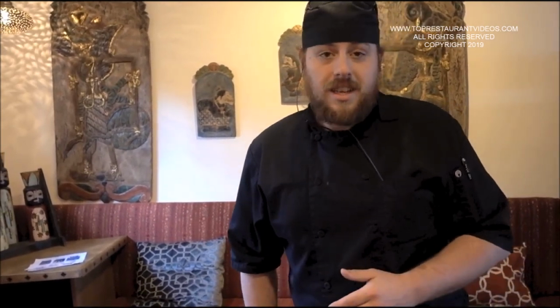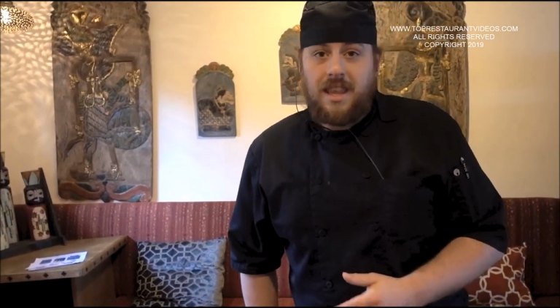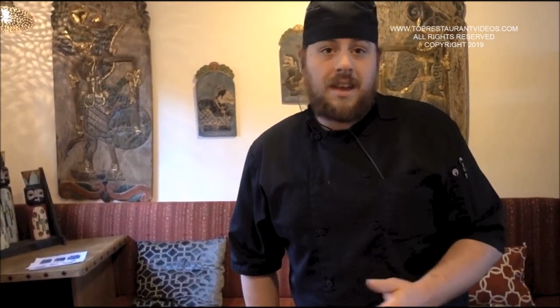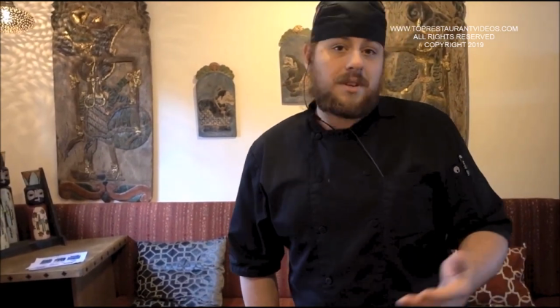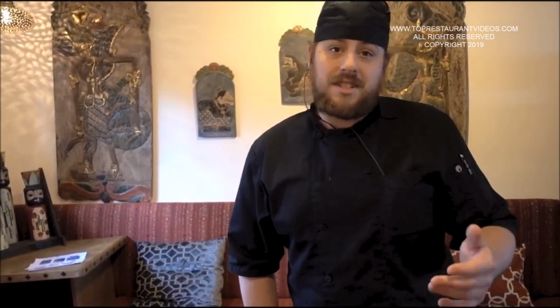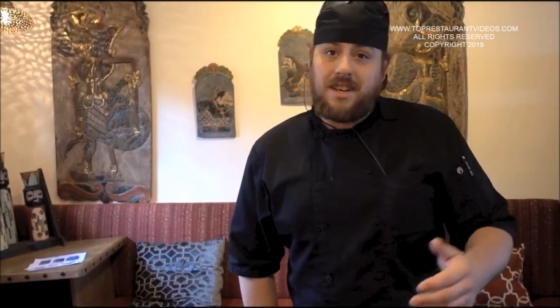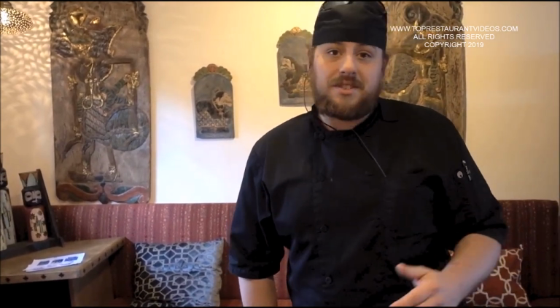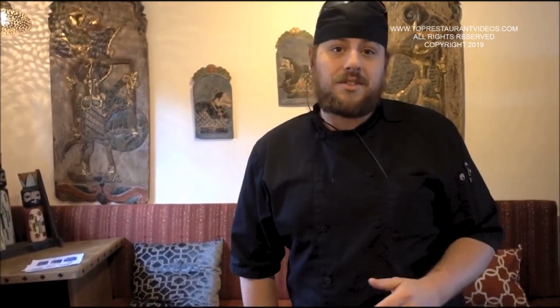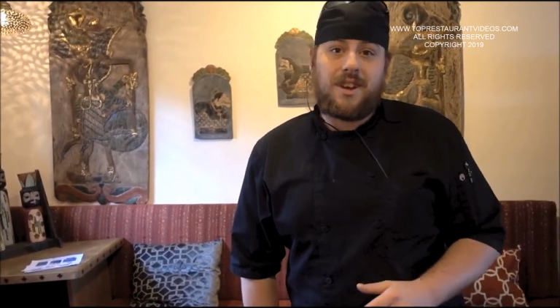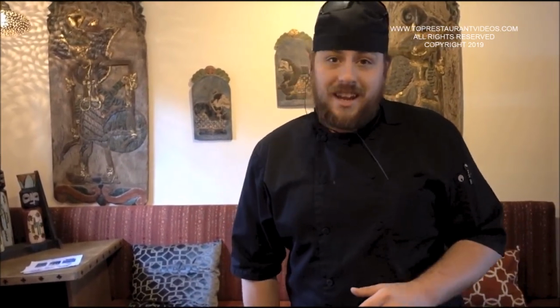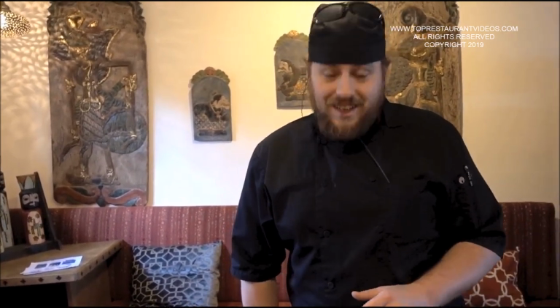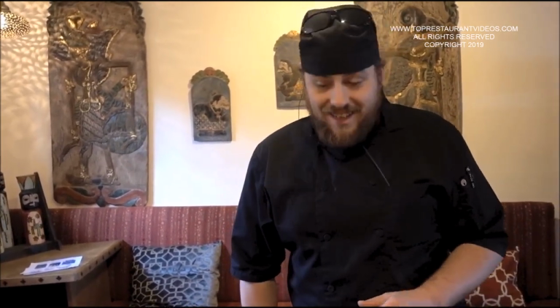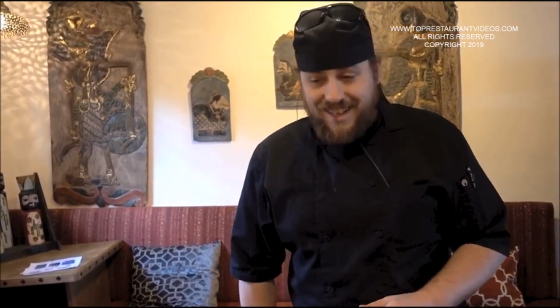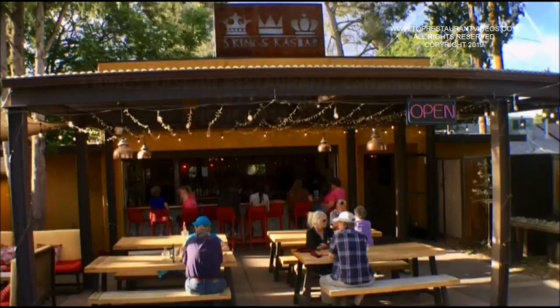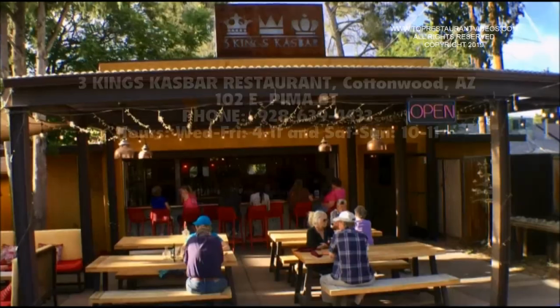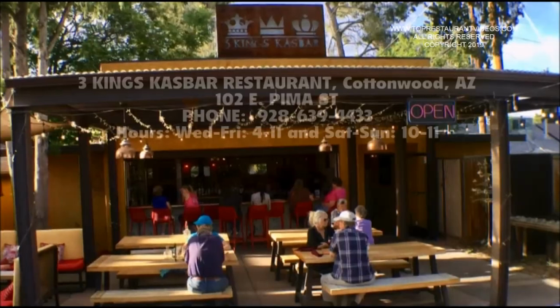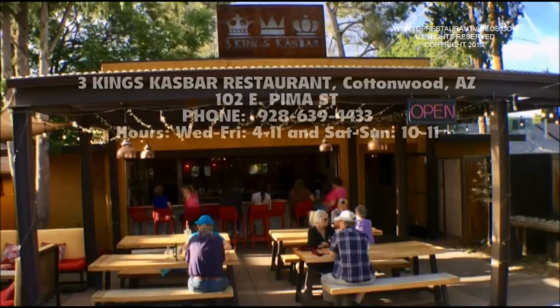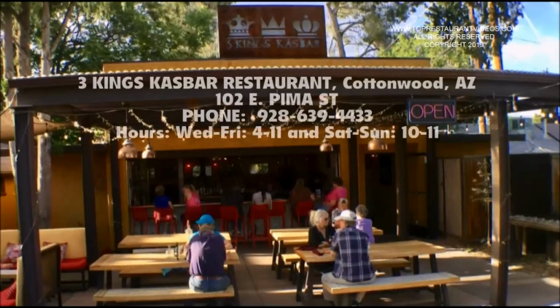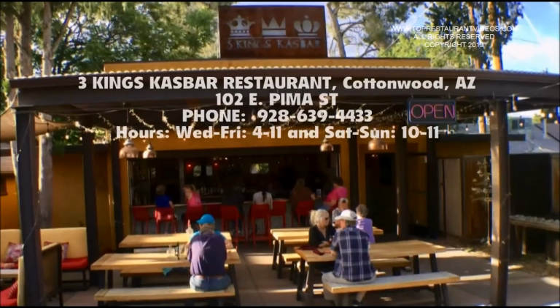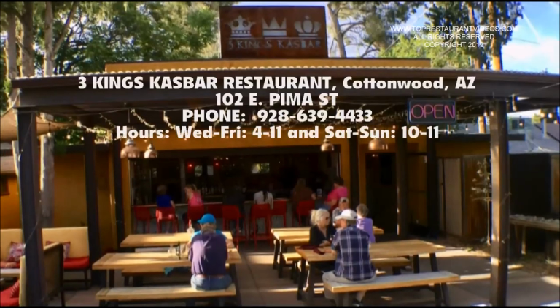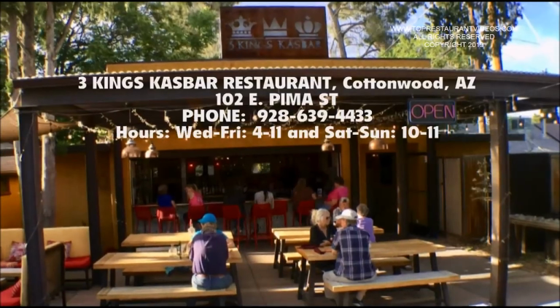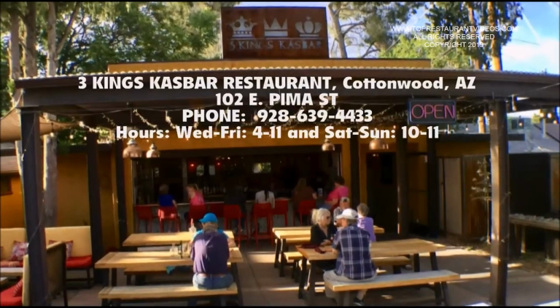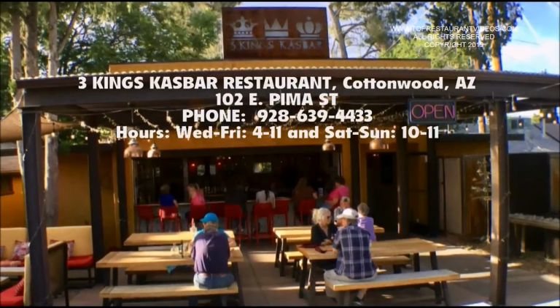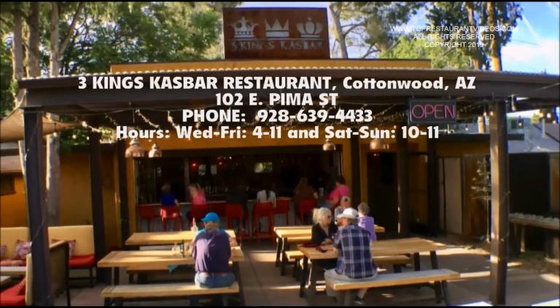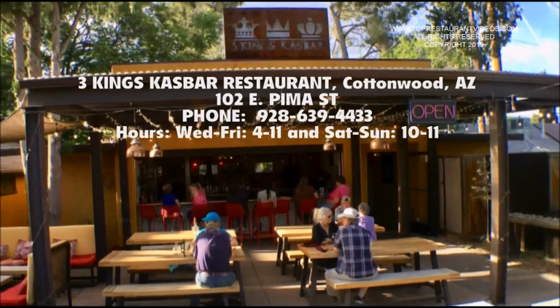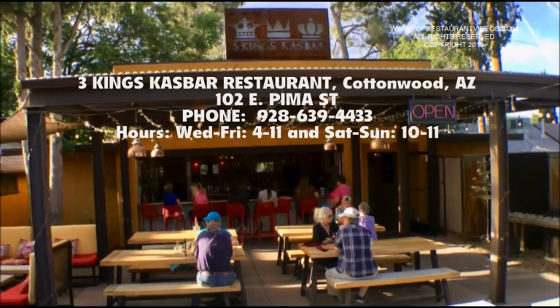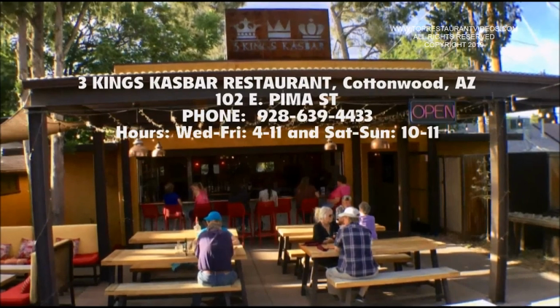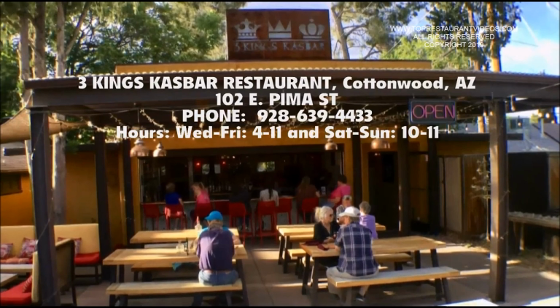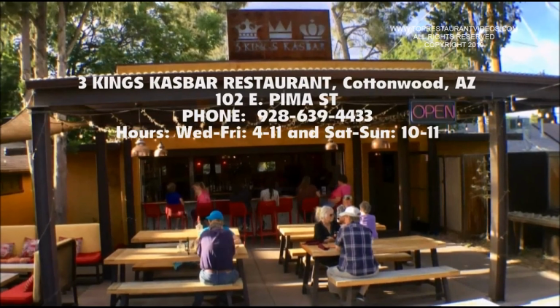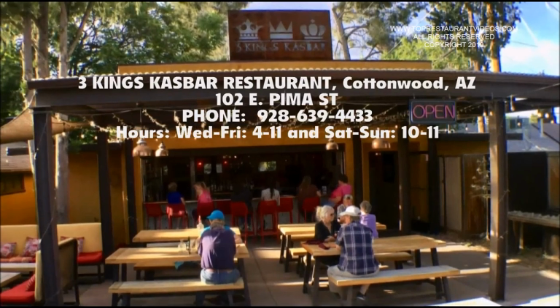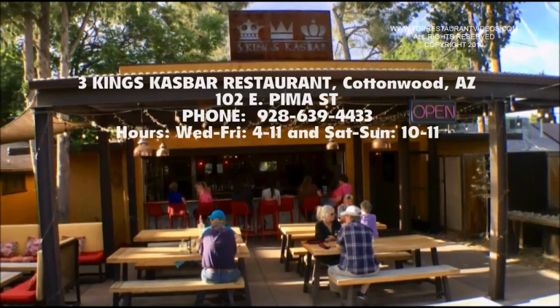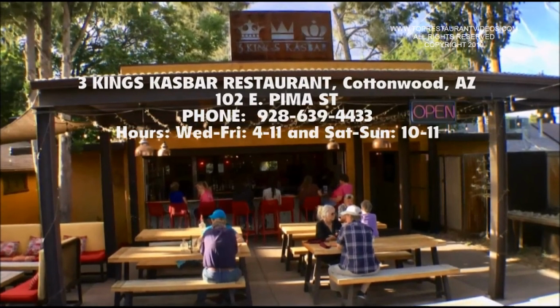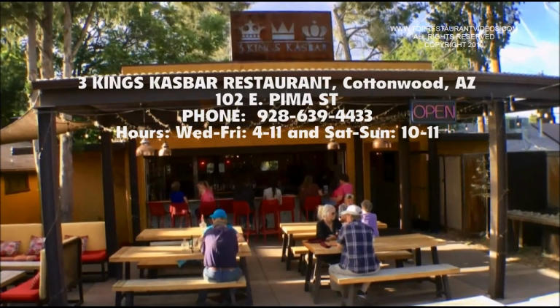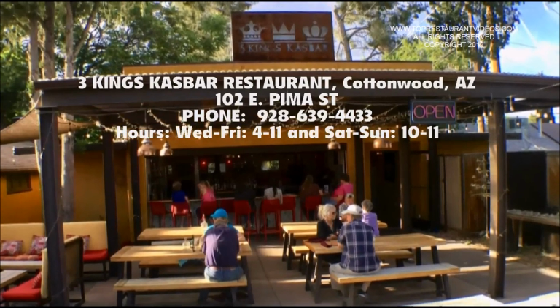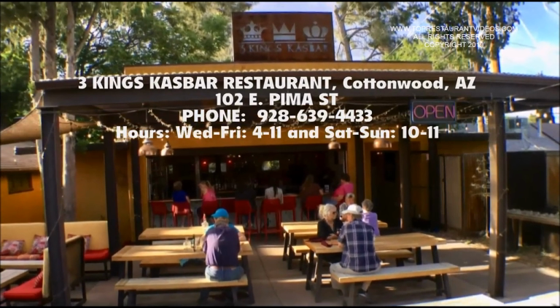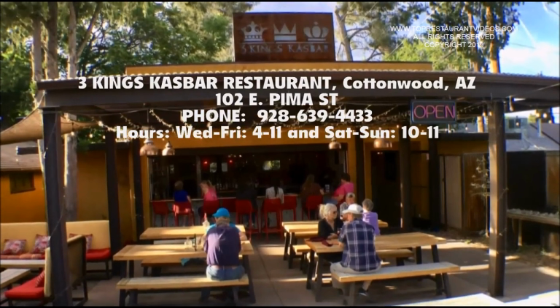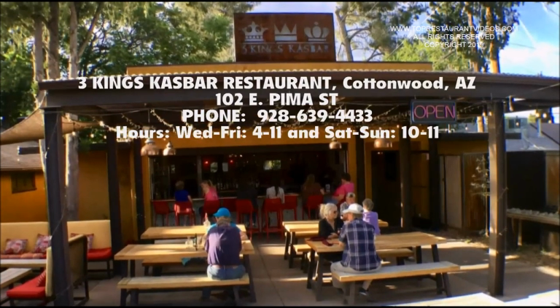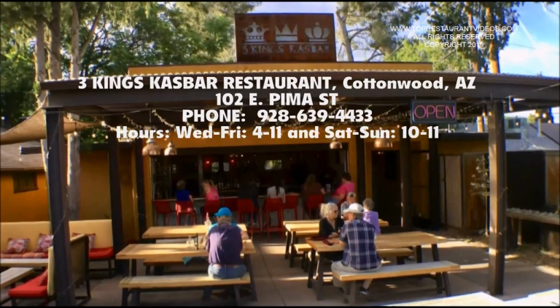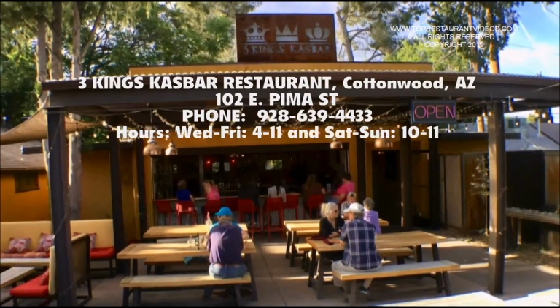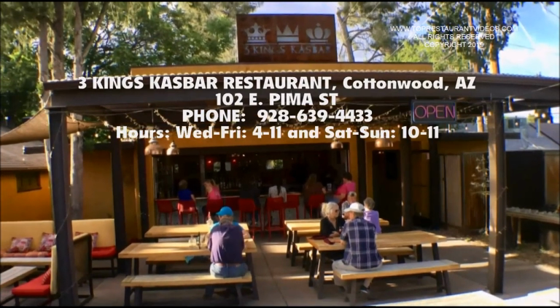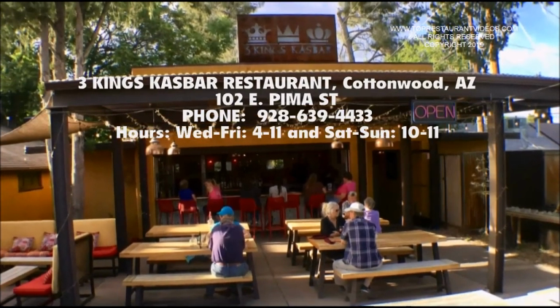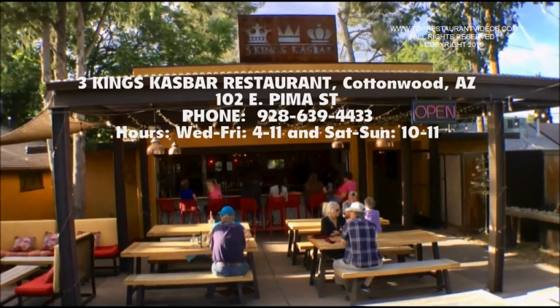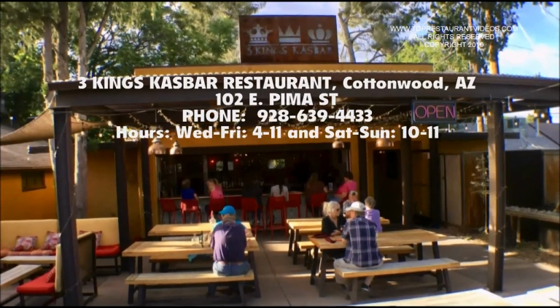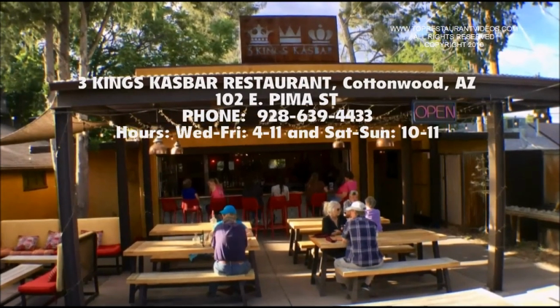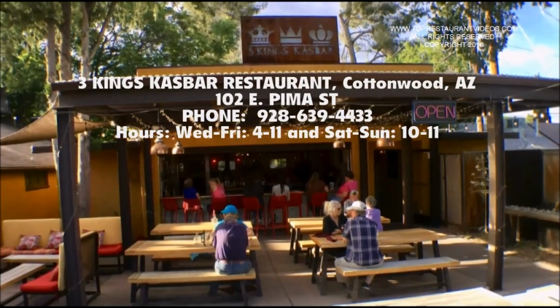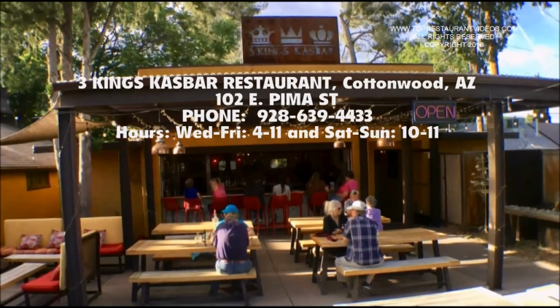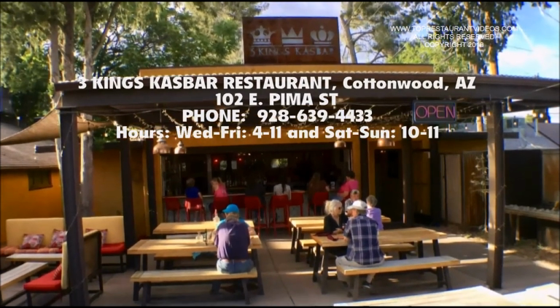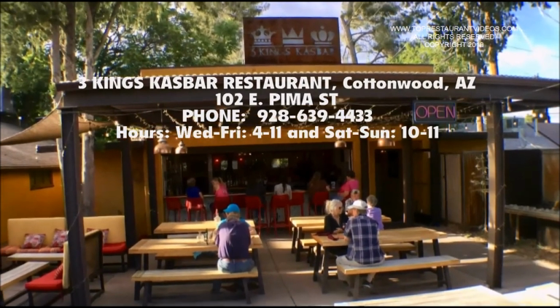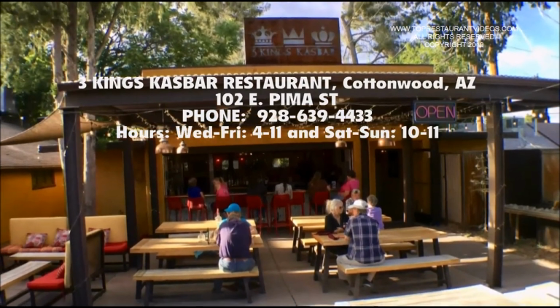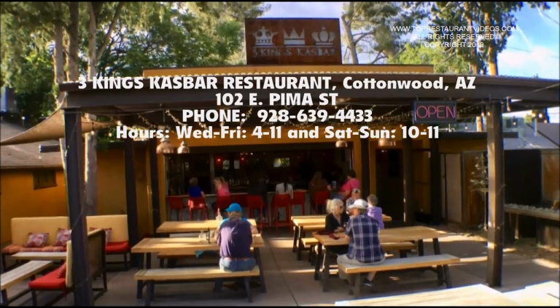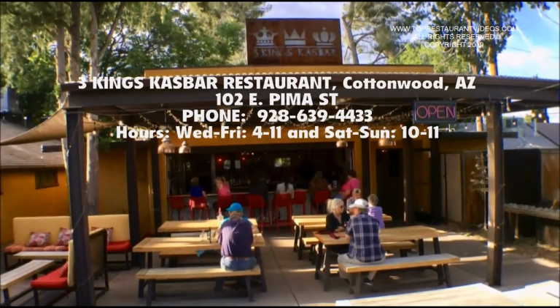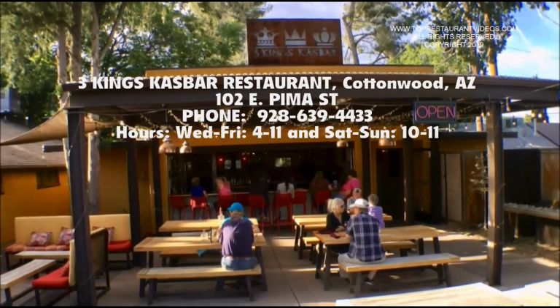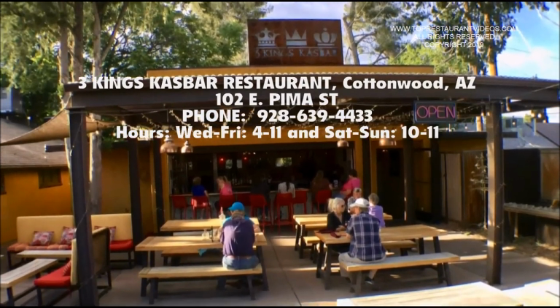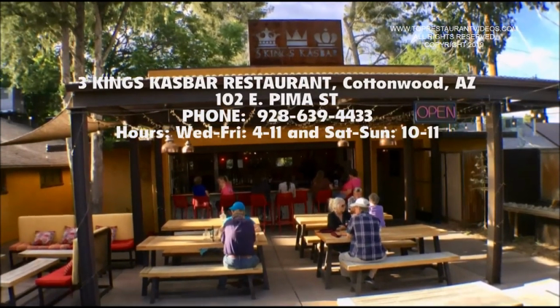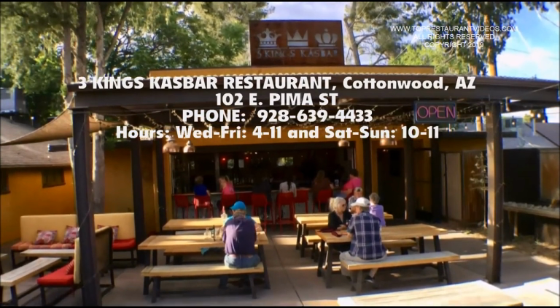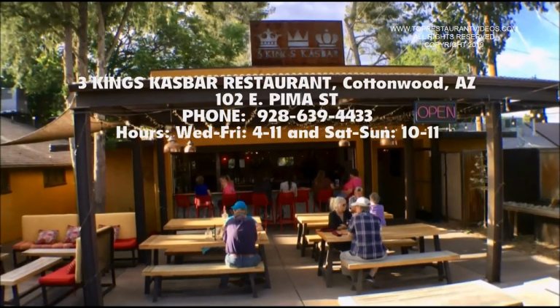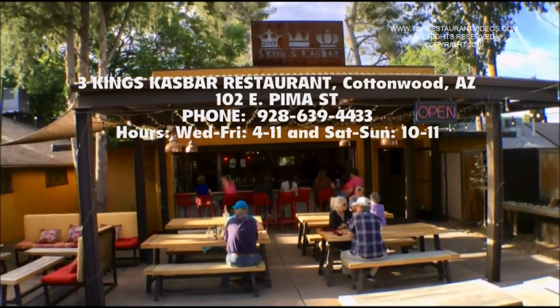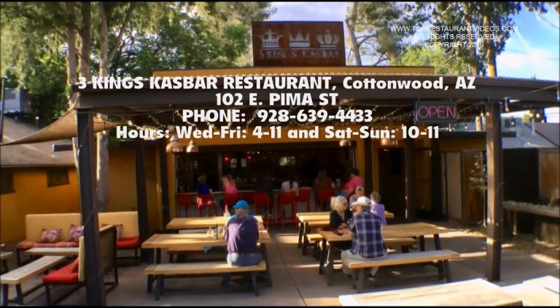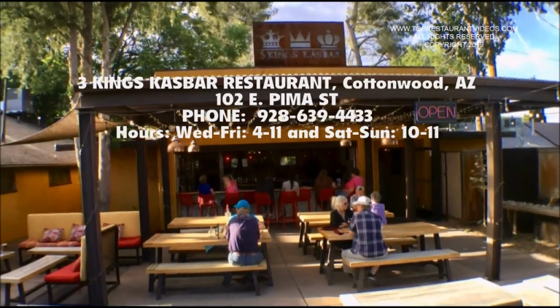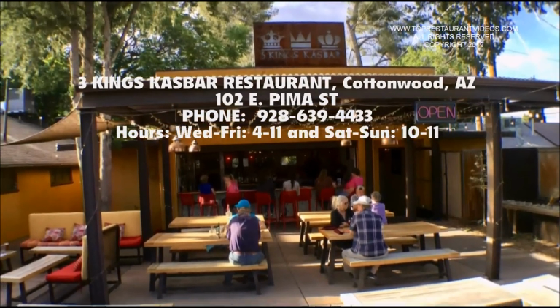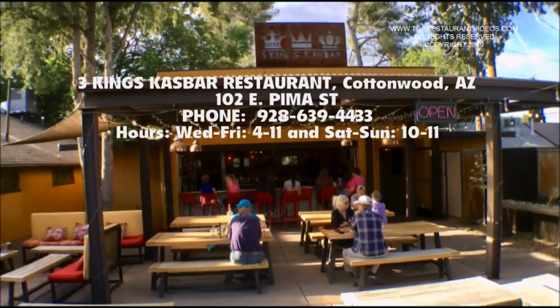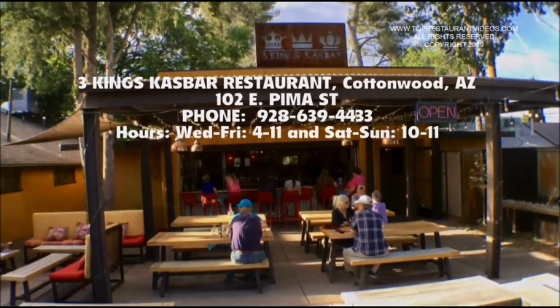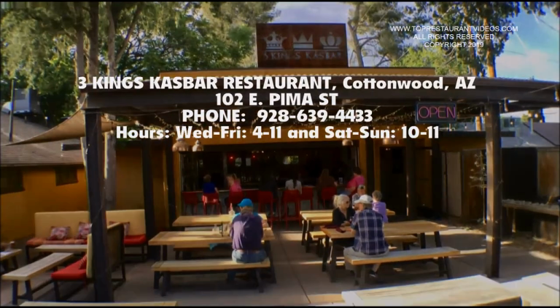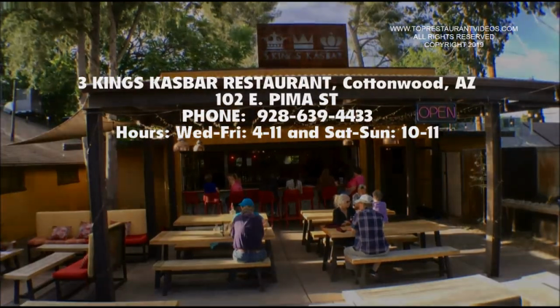That one sounds great. If you find yourself in Cottonwood, Arizona, the Three Kings Kaz Bar won't disappoint.